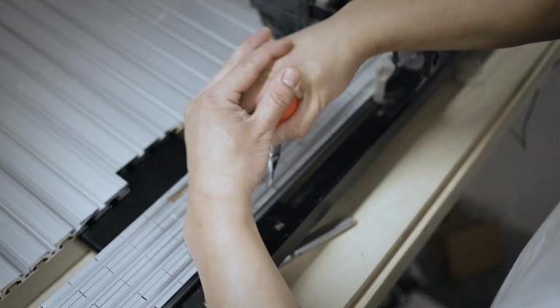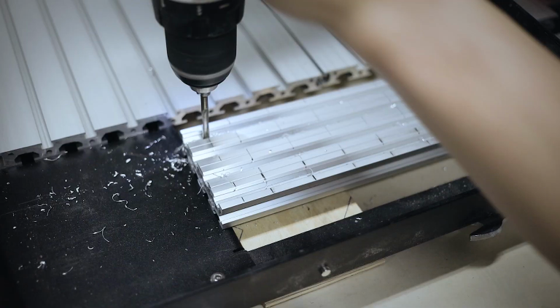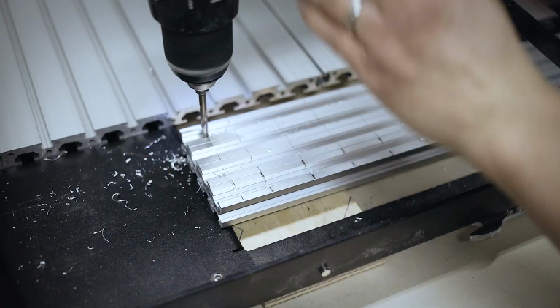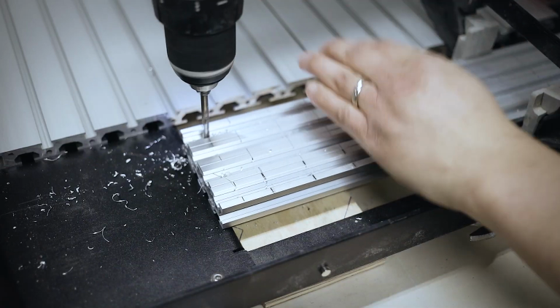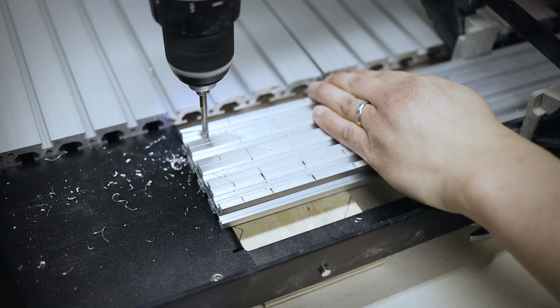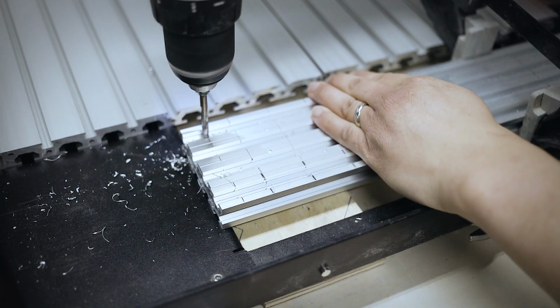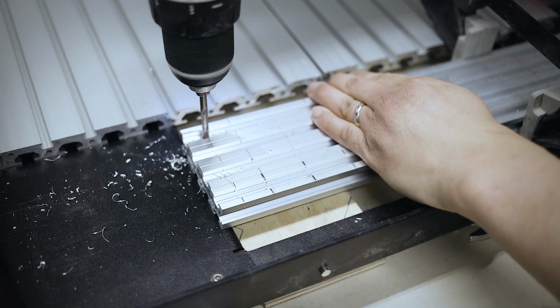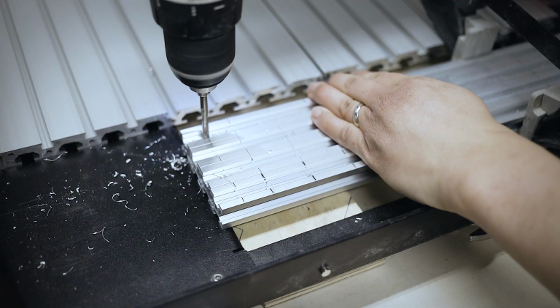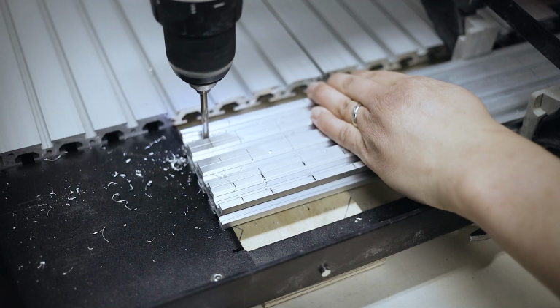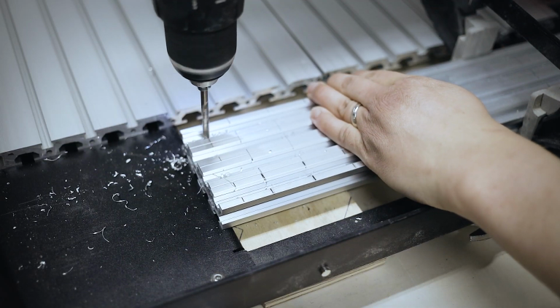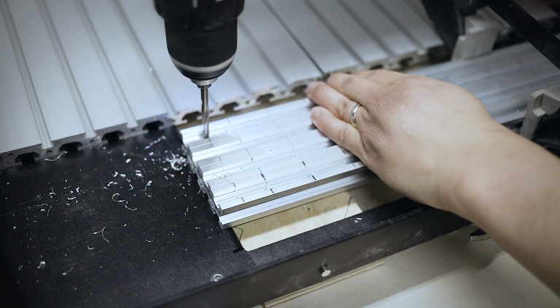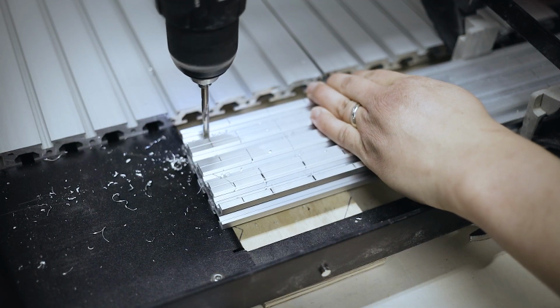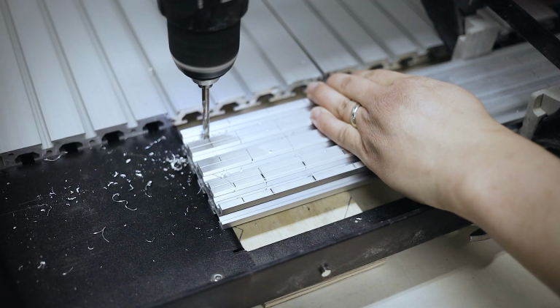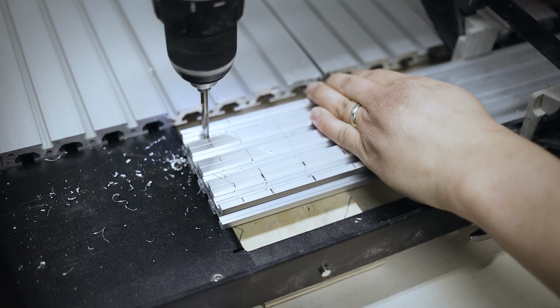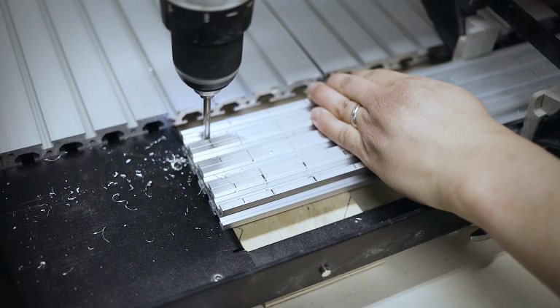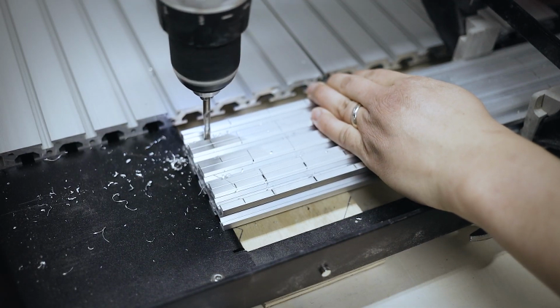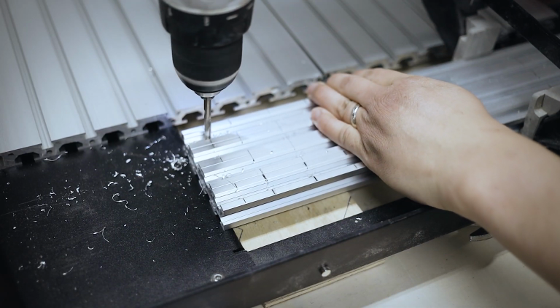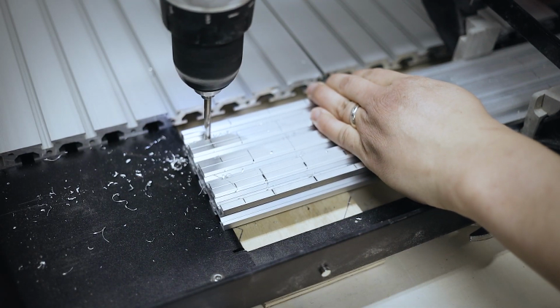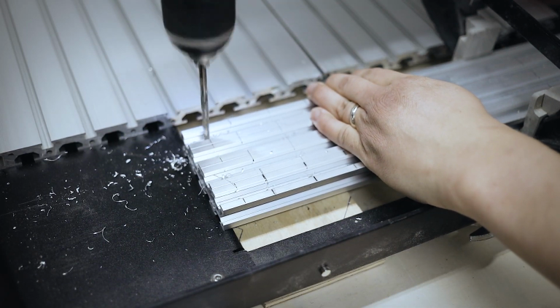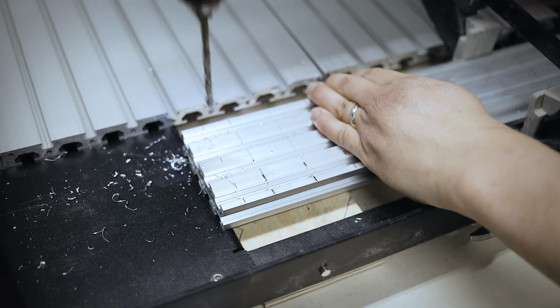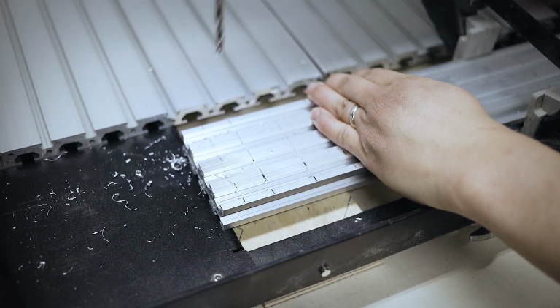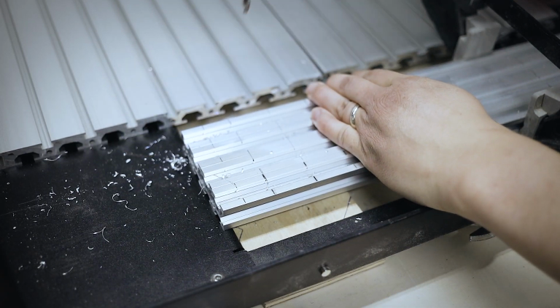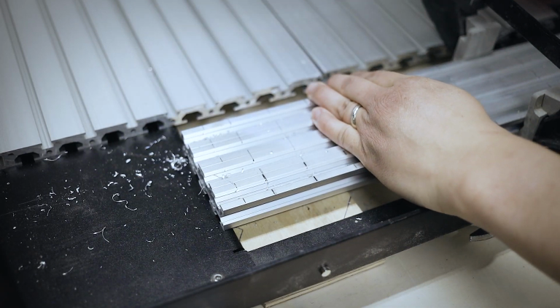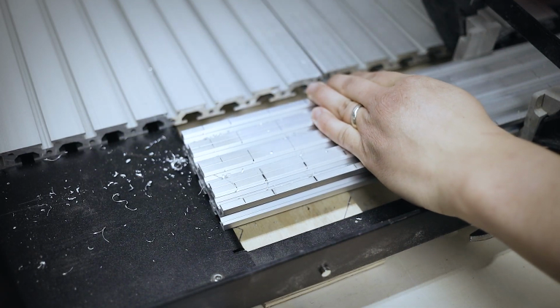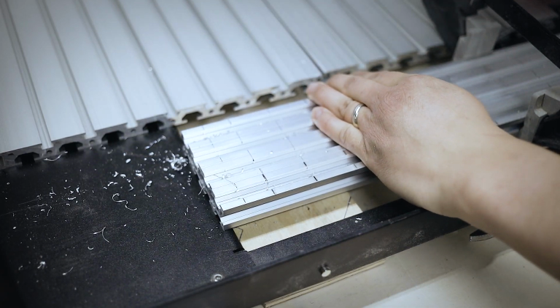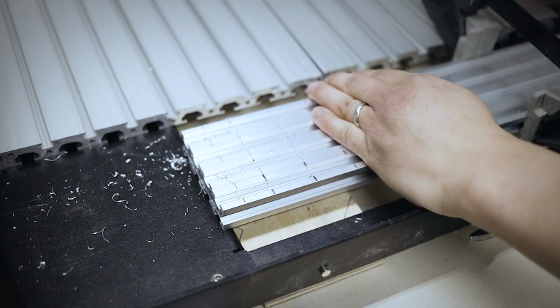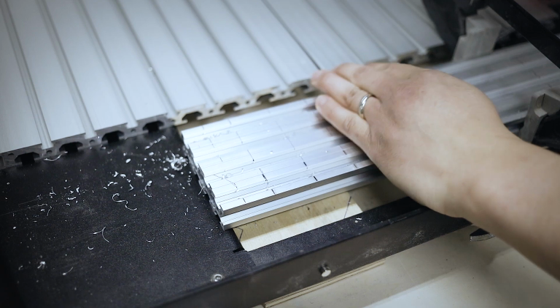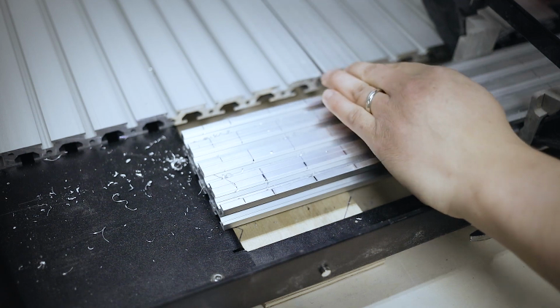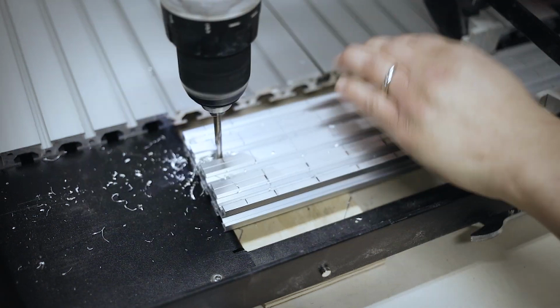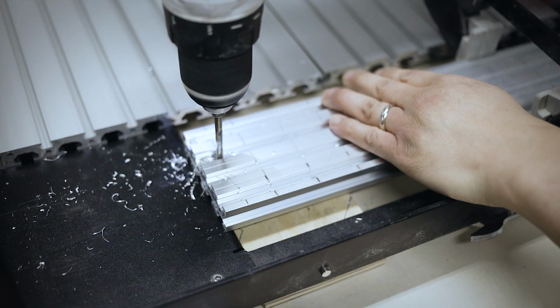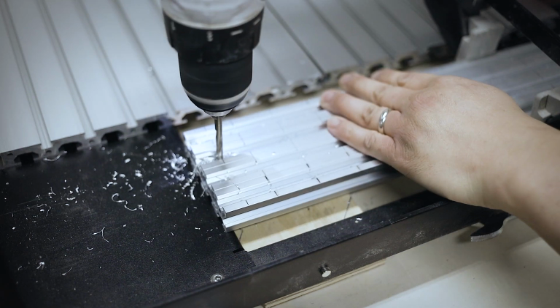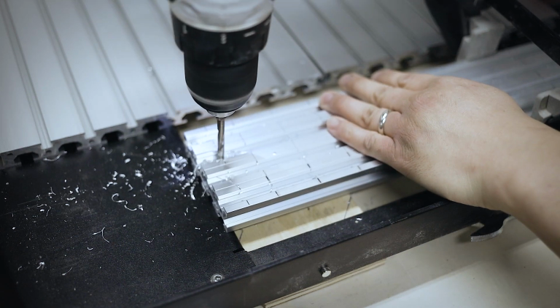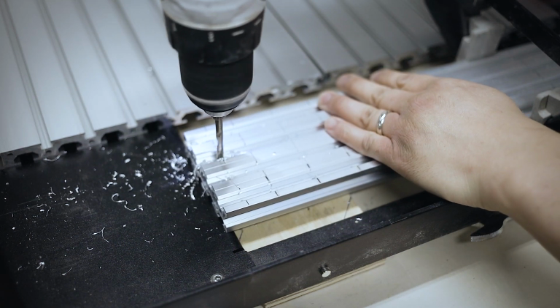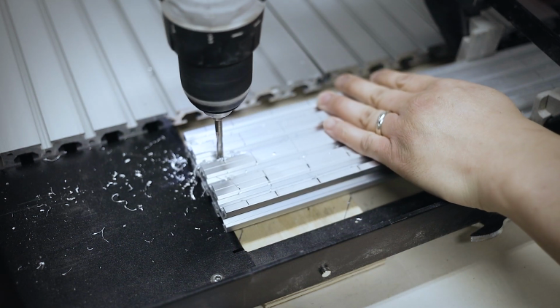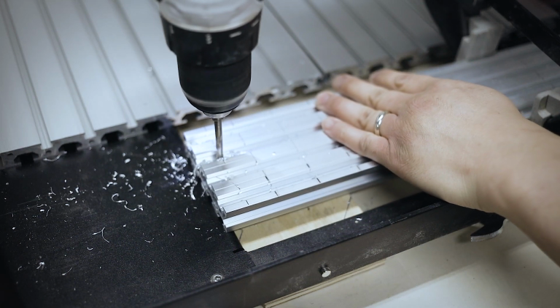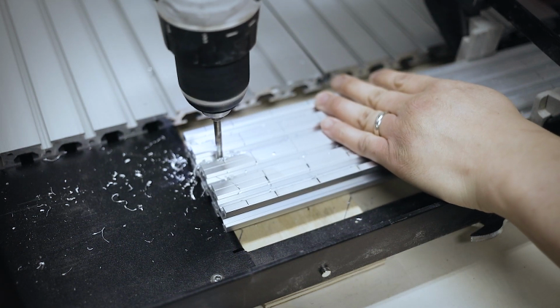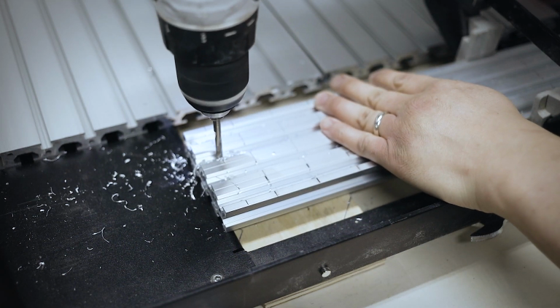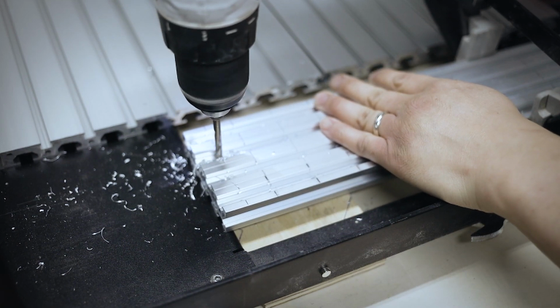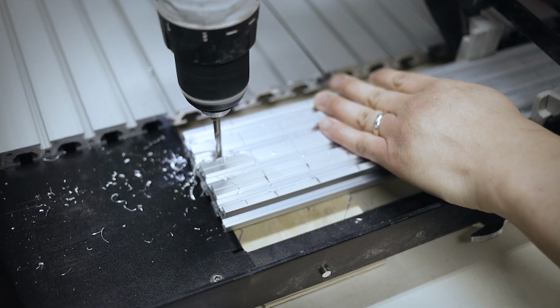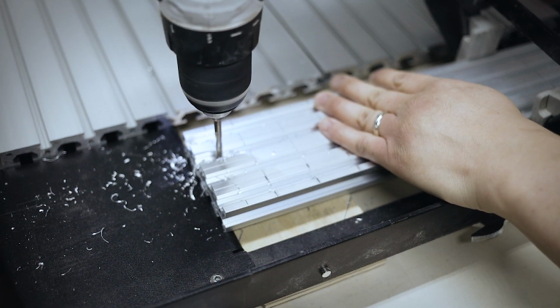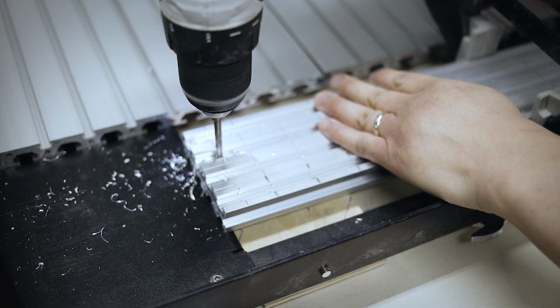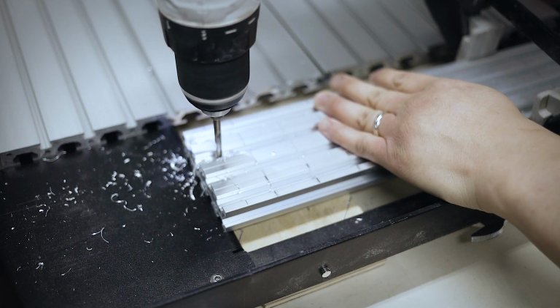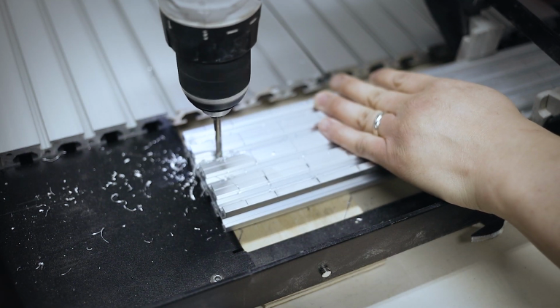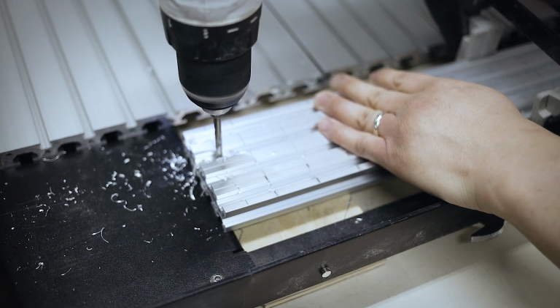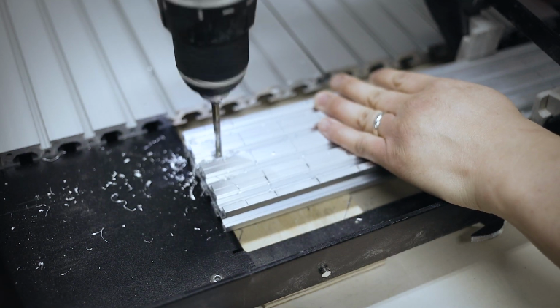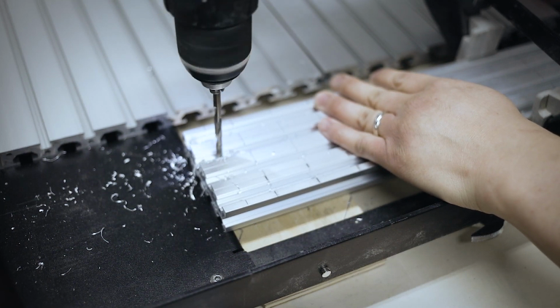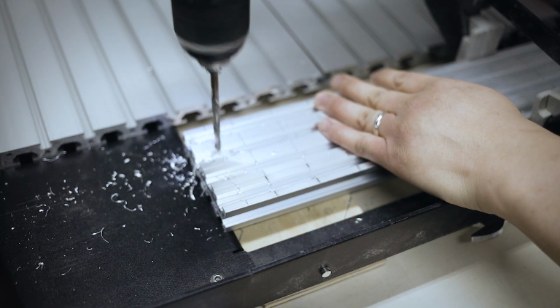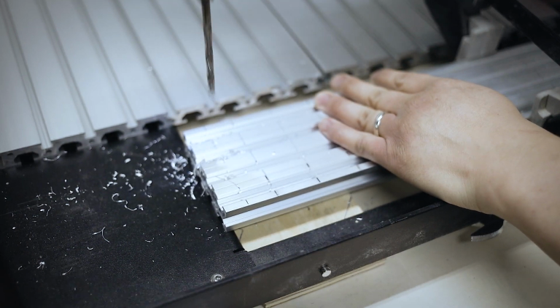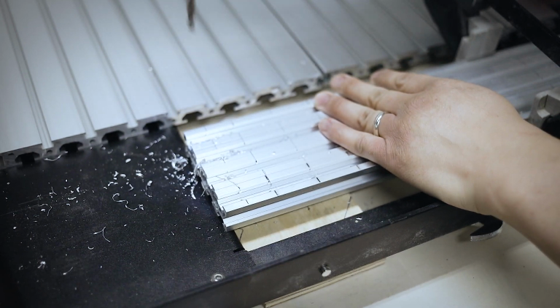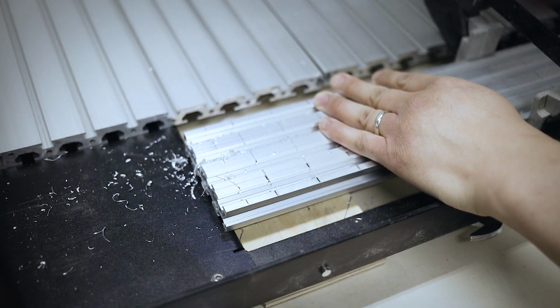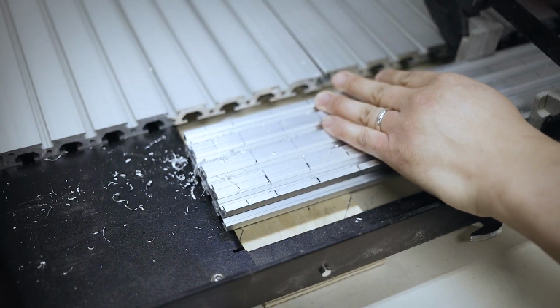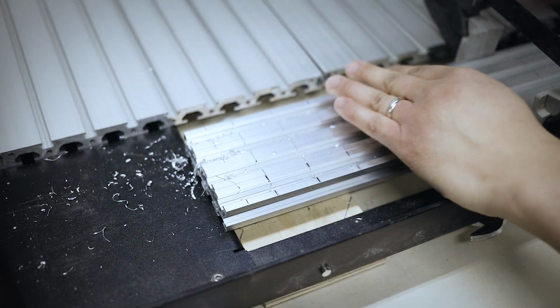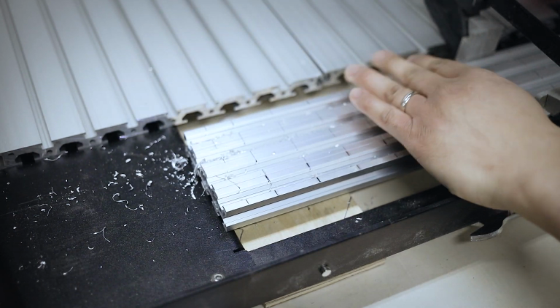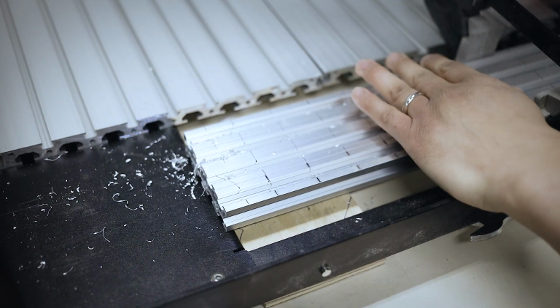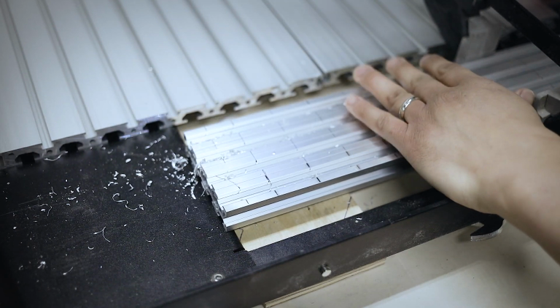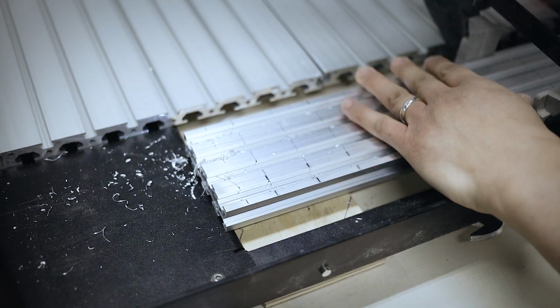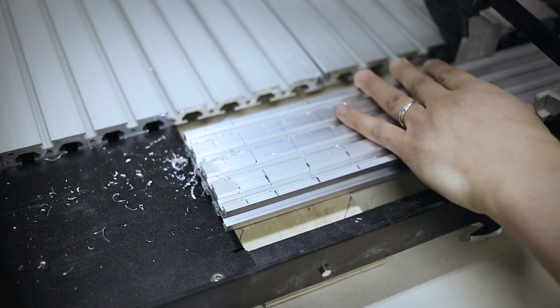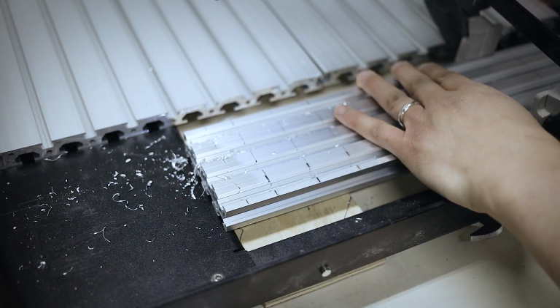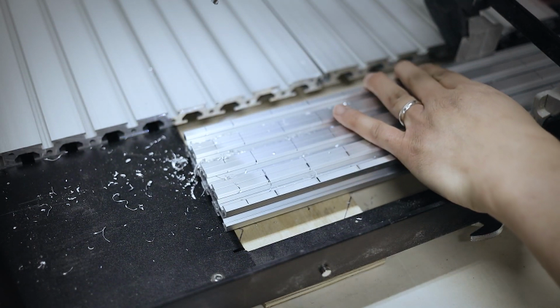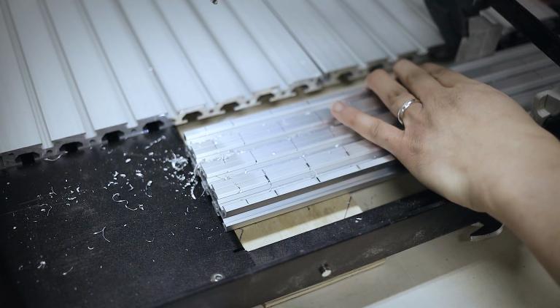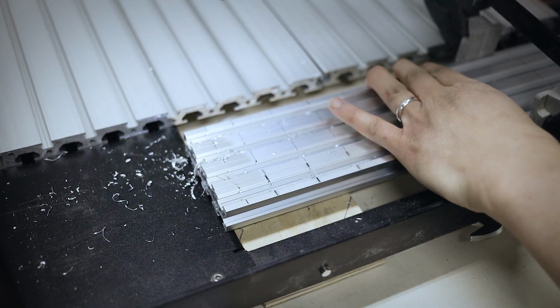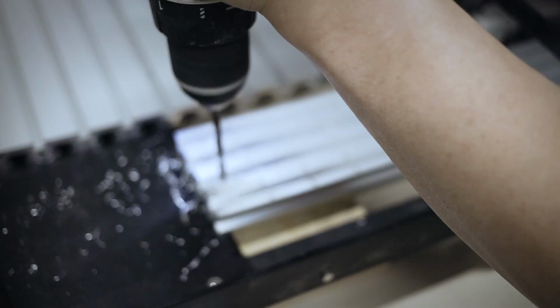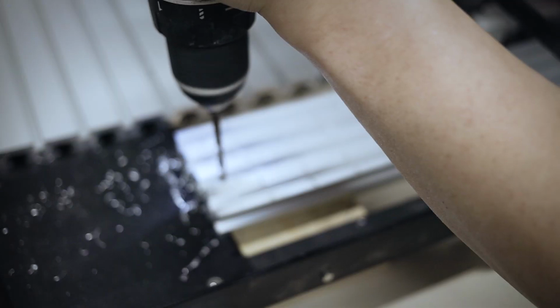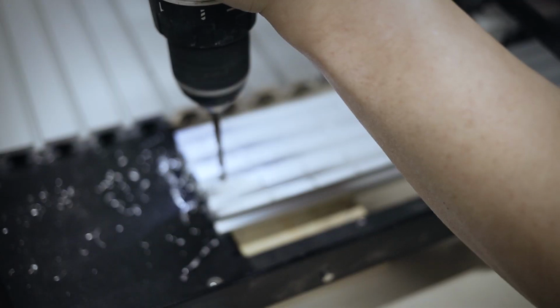It helps to use one drill bit size bigger than your screw so you have at least half a millimeter or a millimeter of play on each side.